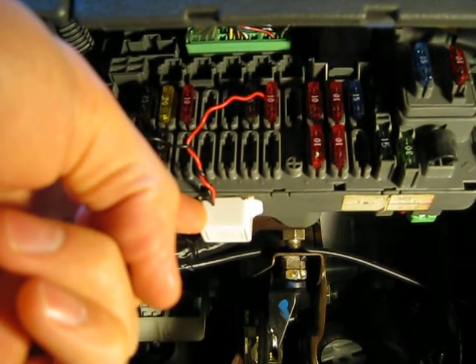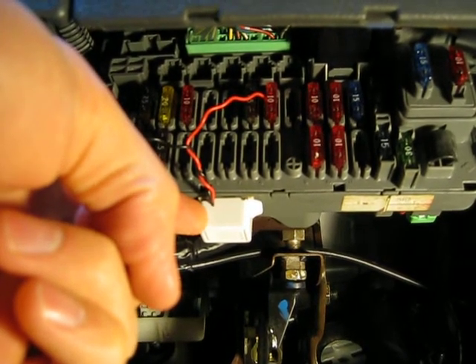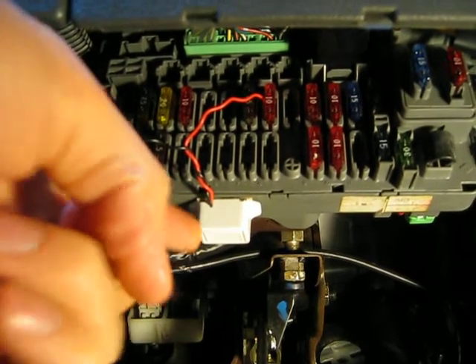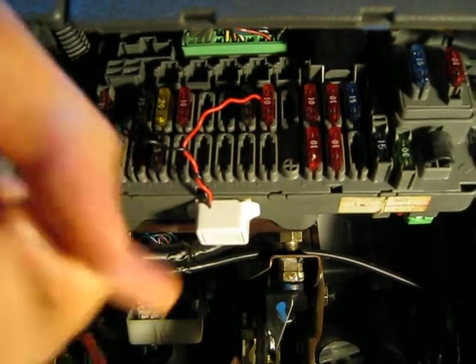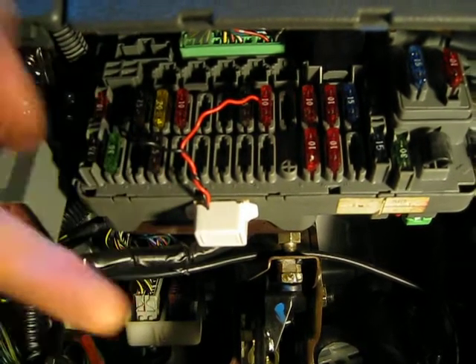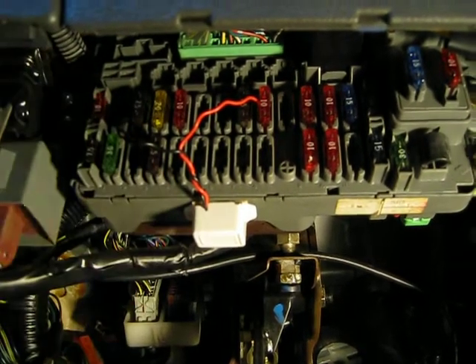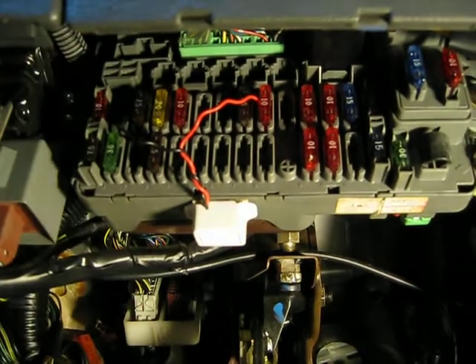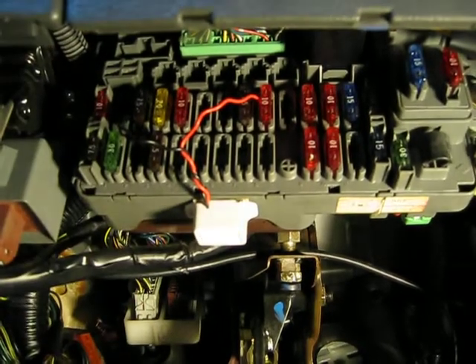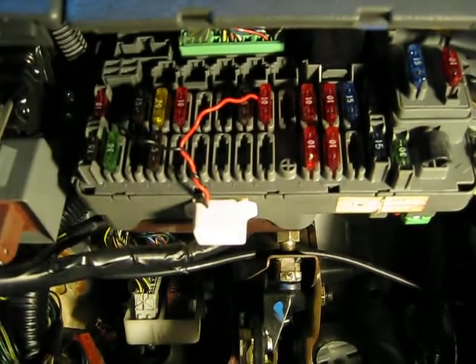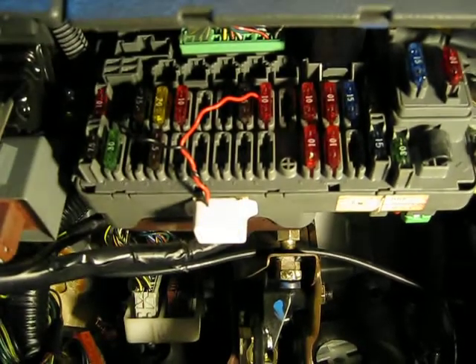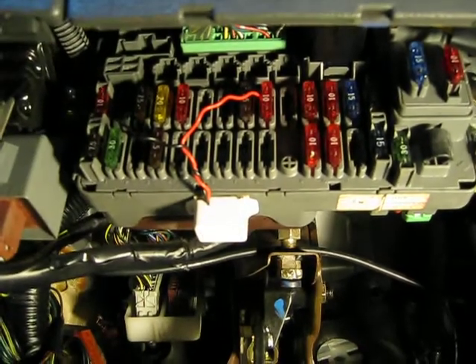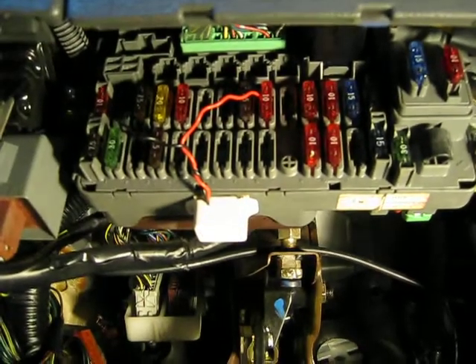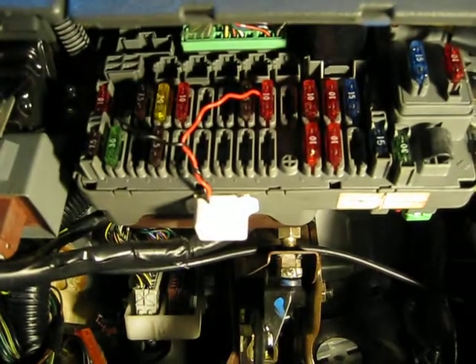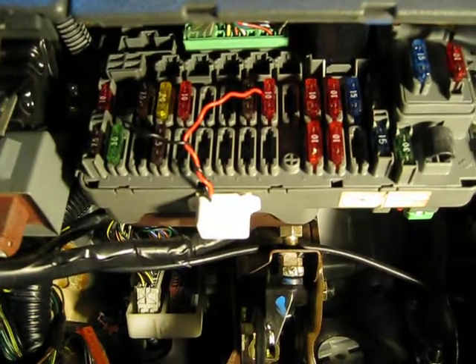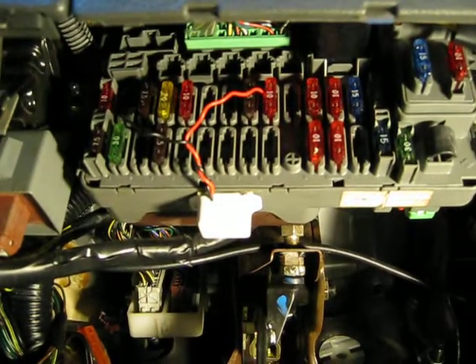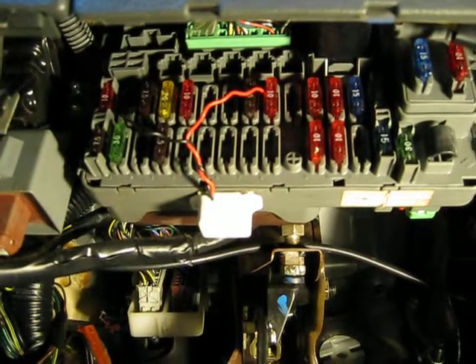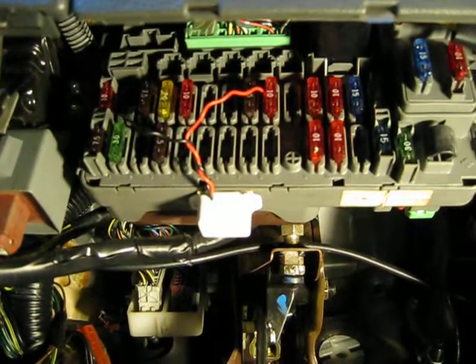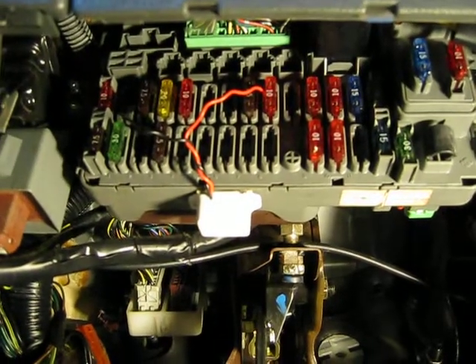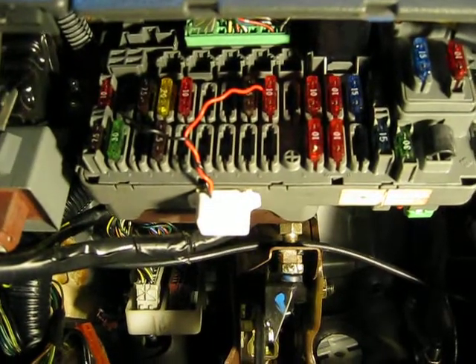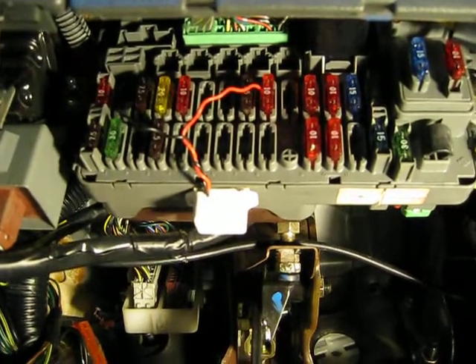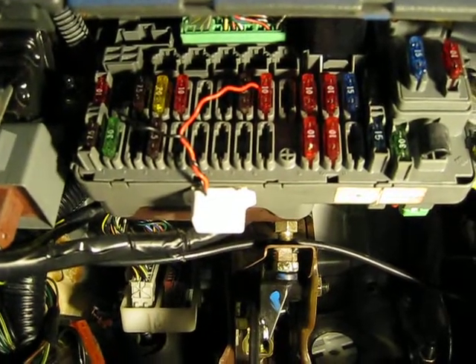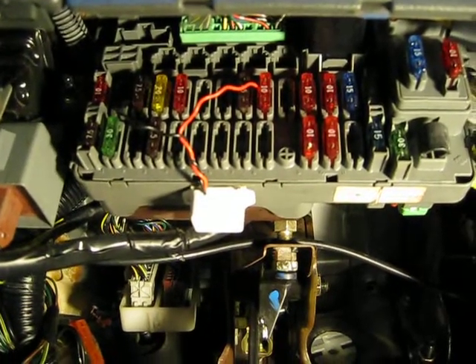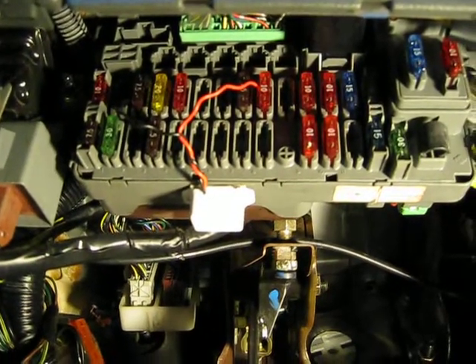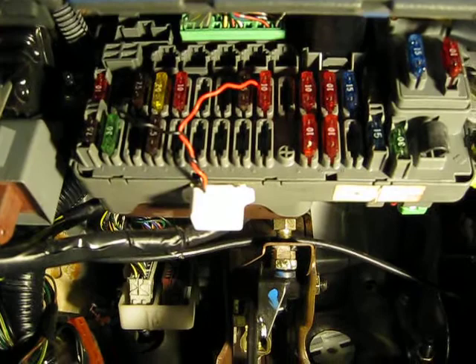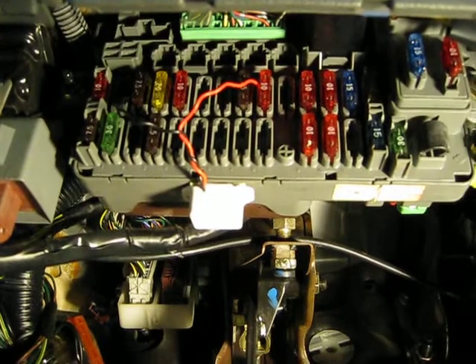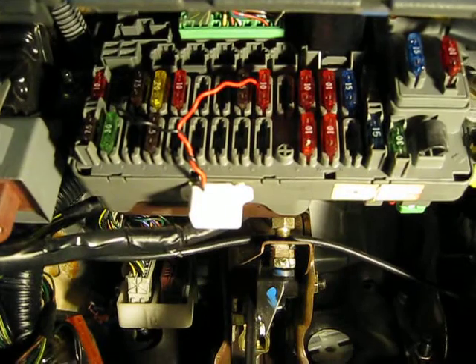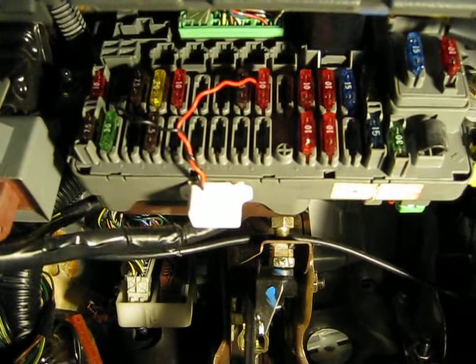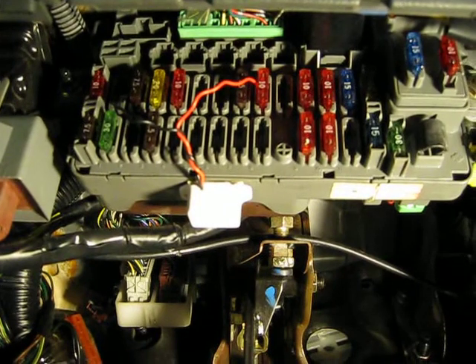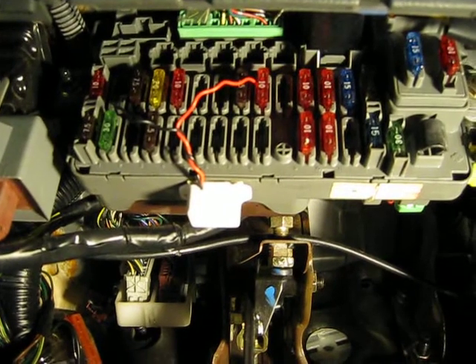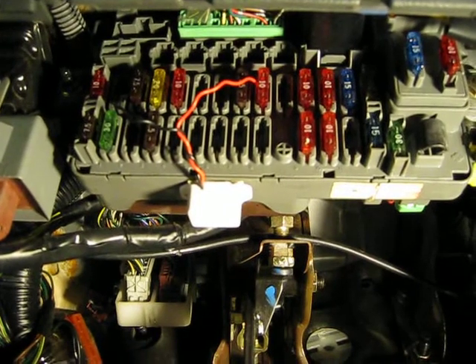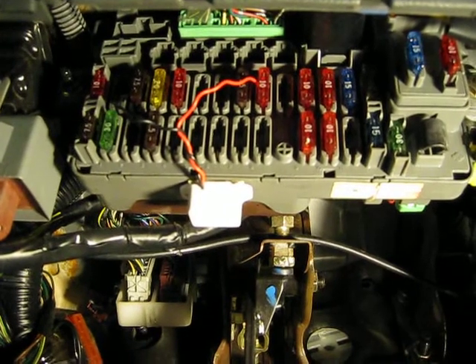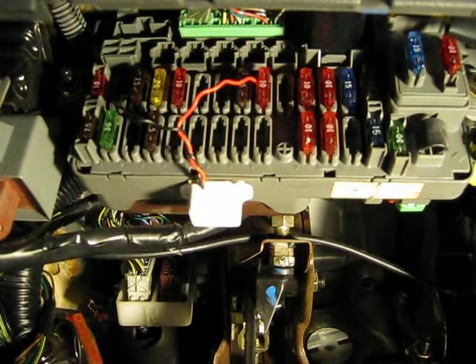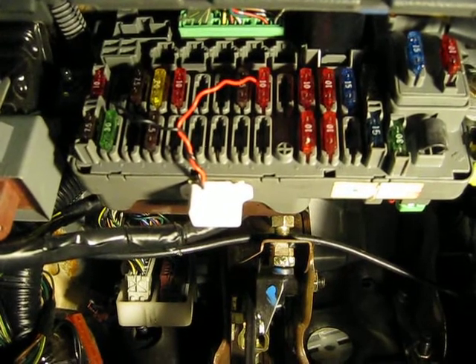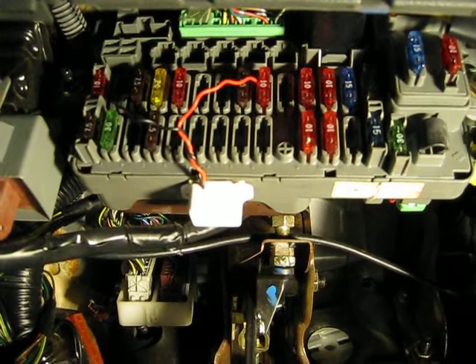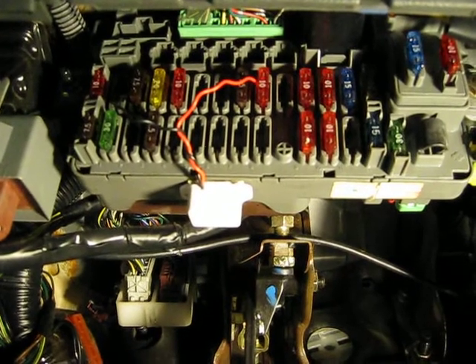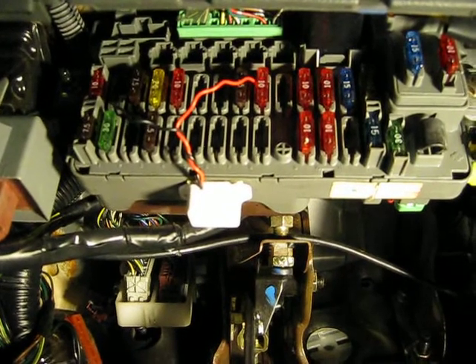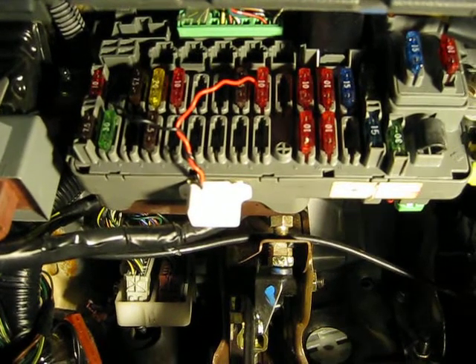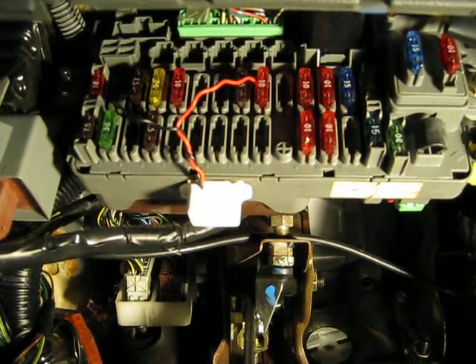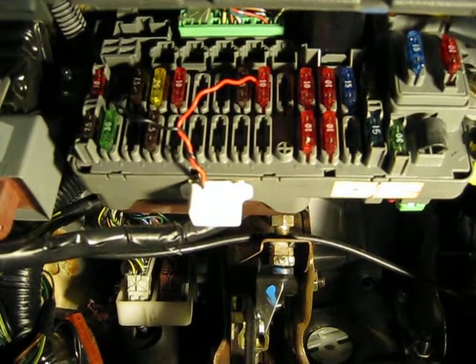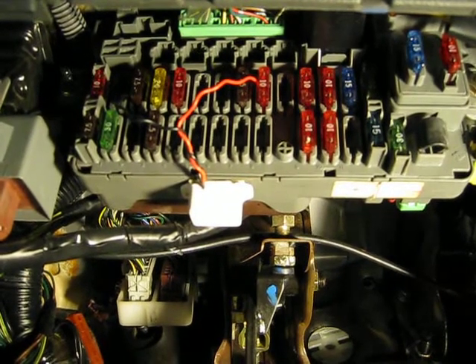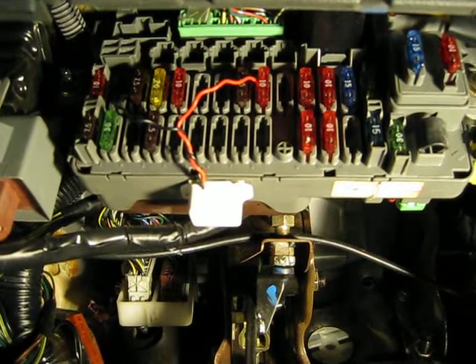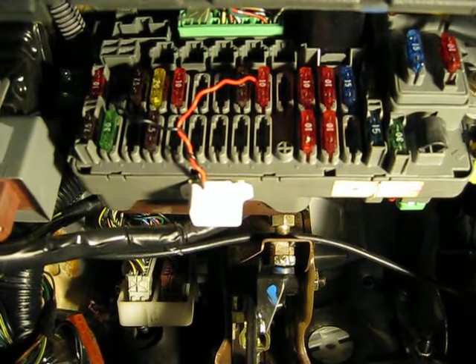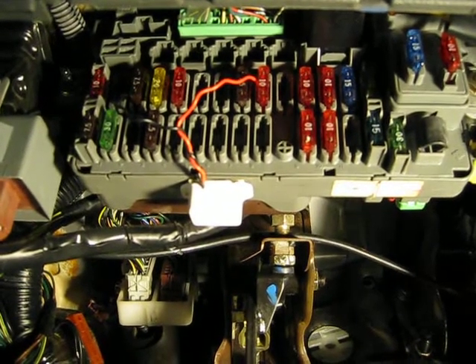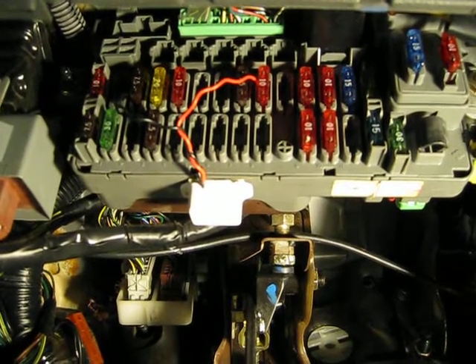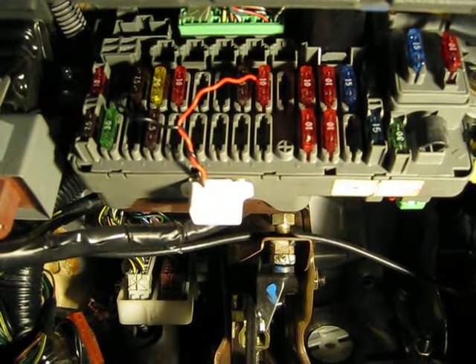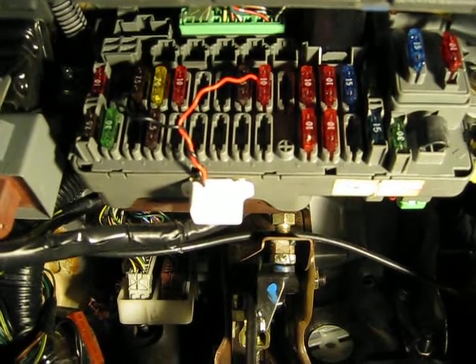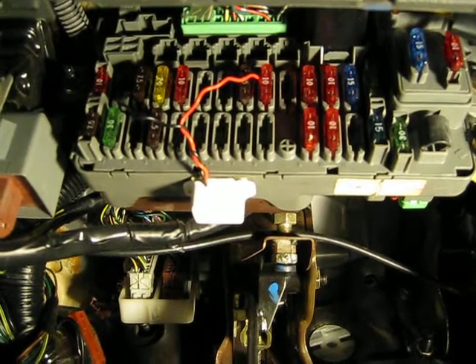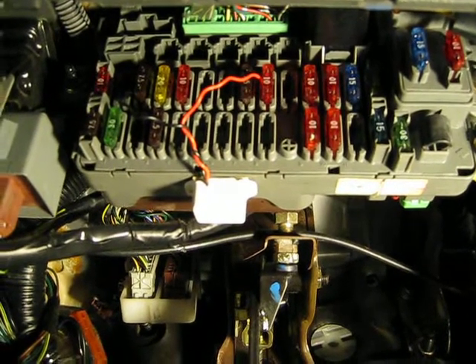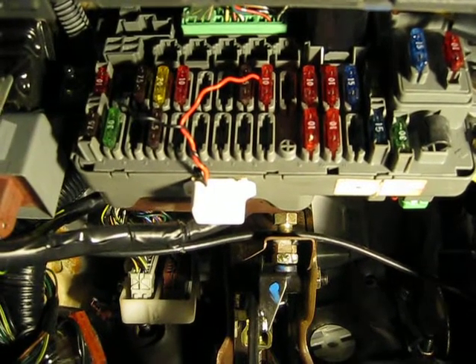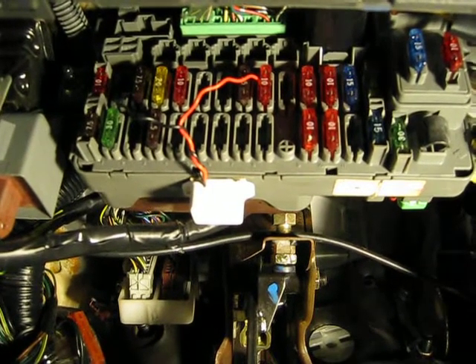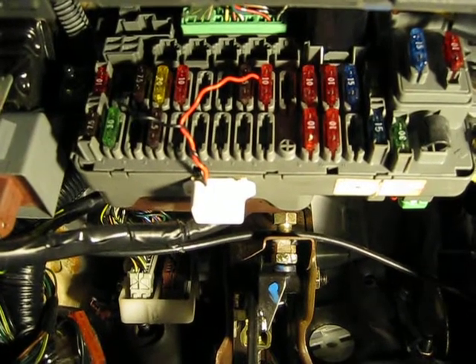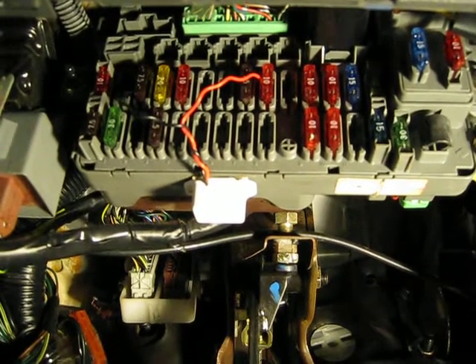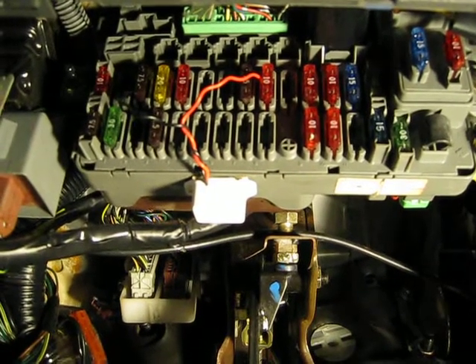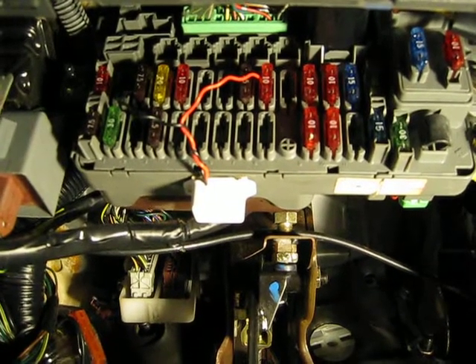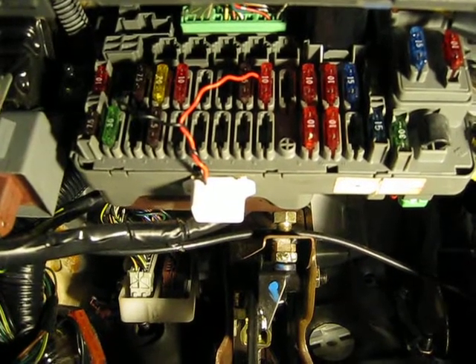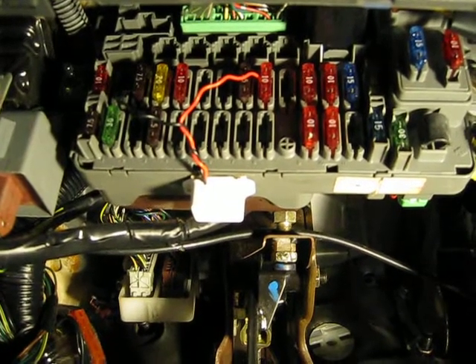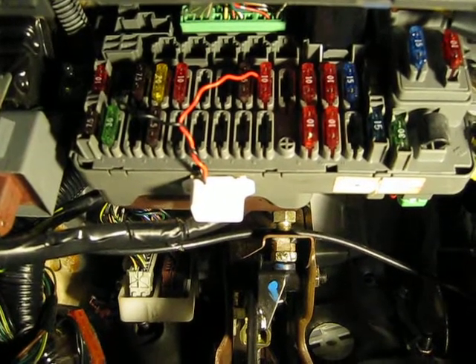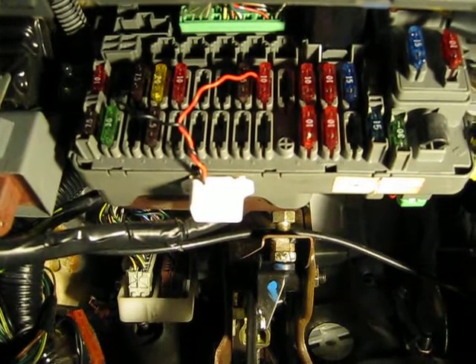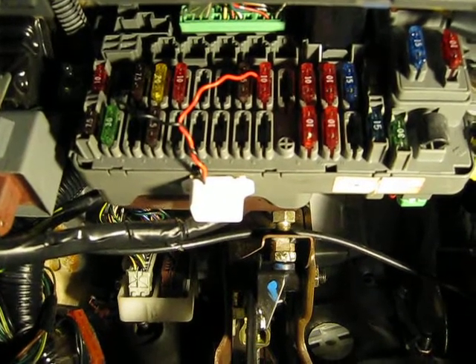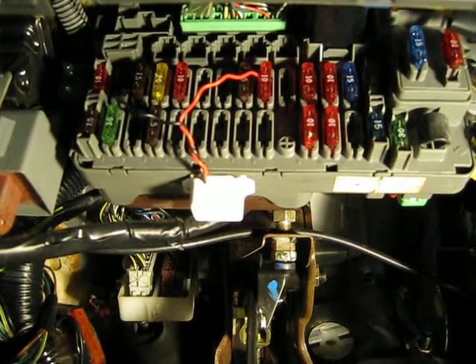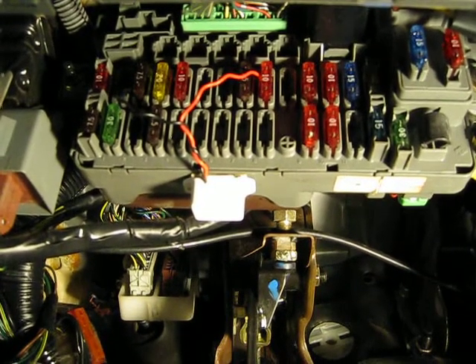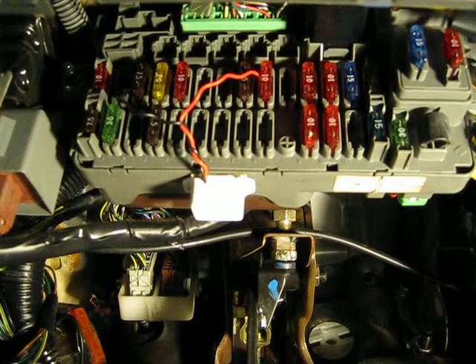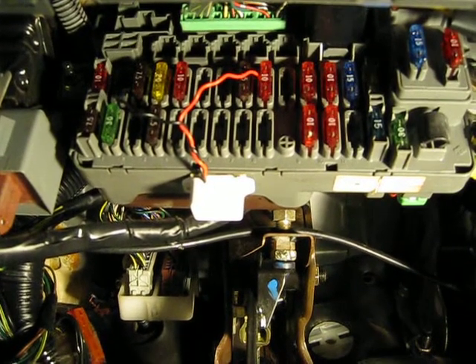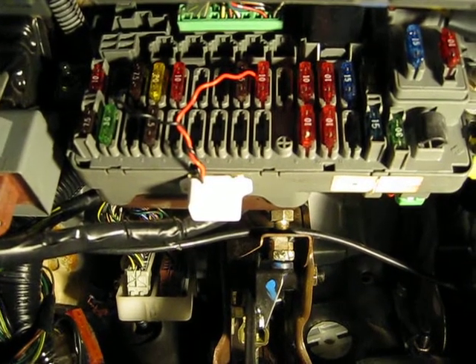Wire the positive end, or the red wire, into the 10 amp fuse labeled license, instrument, and taillight.